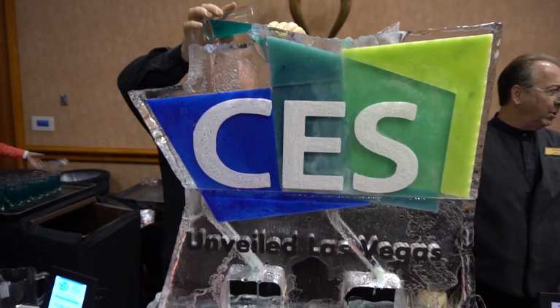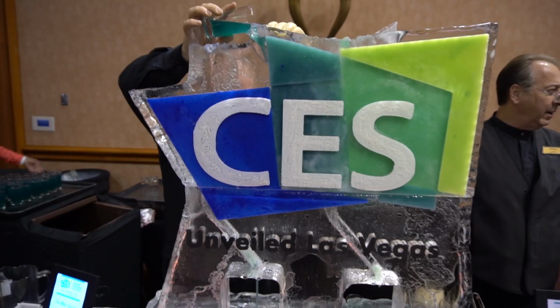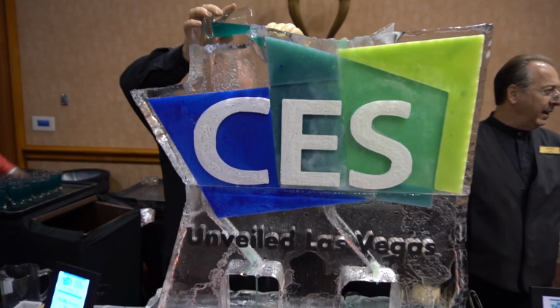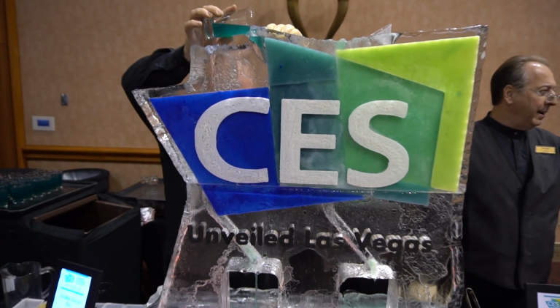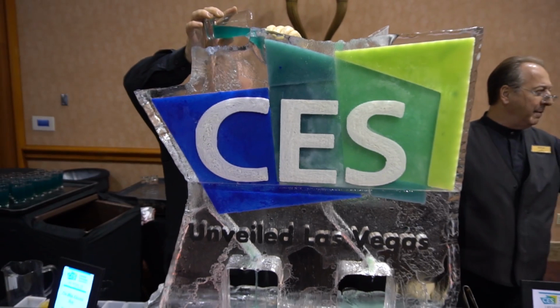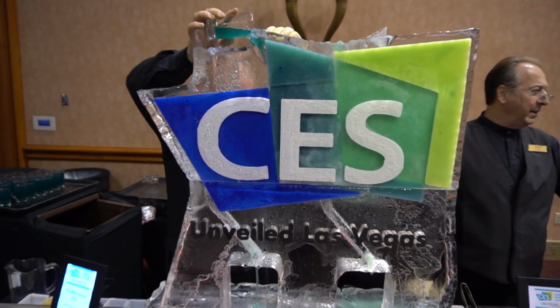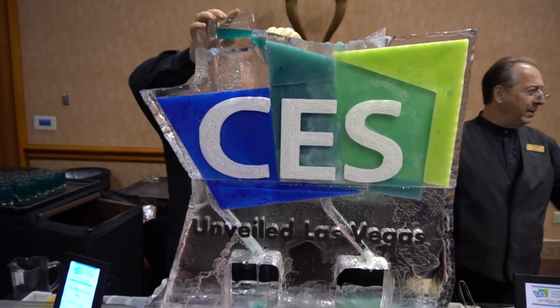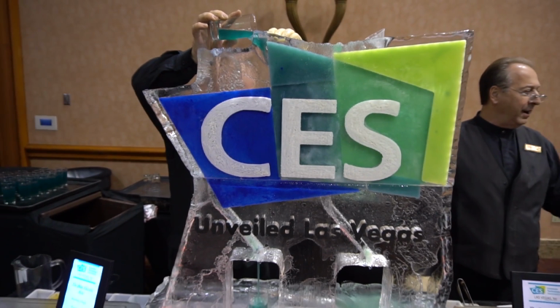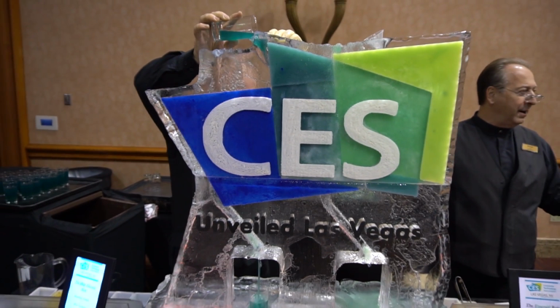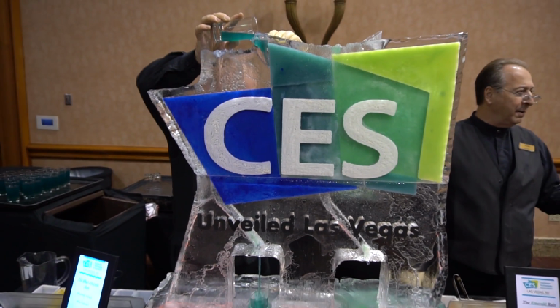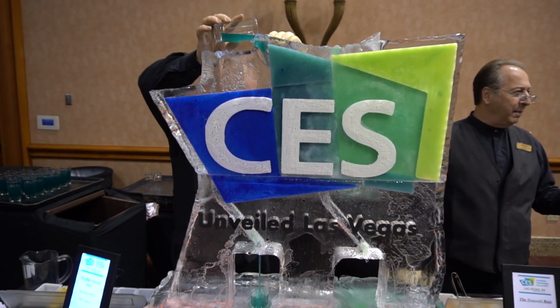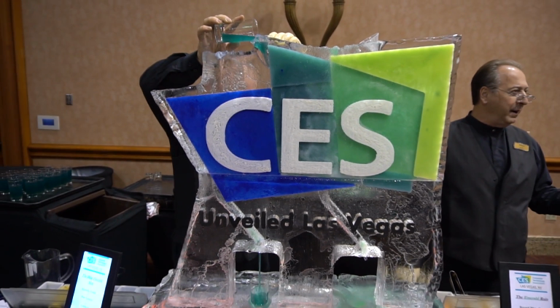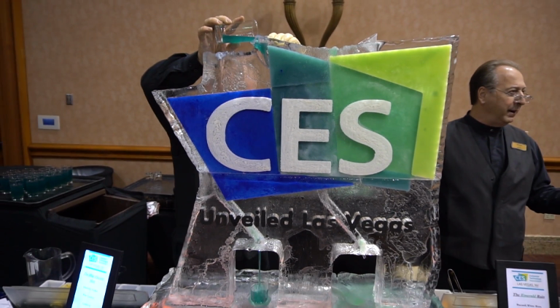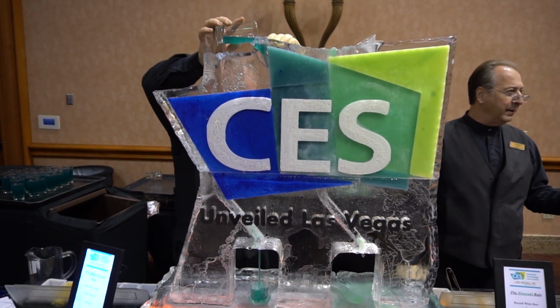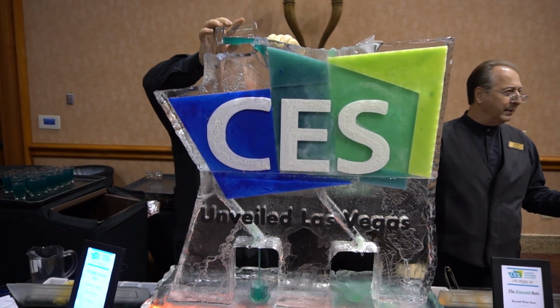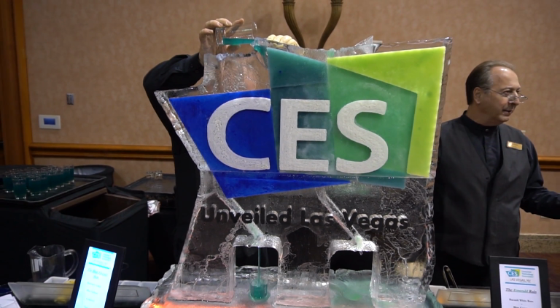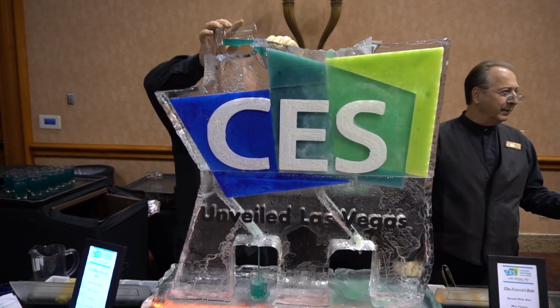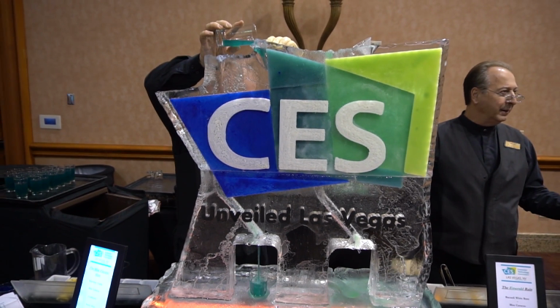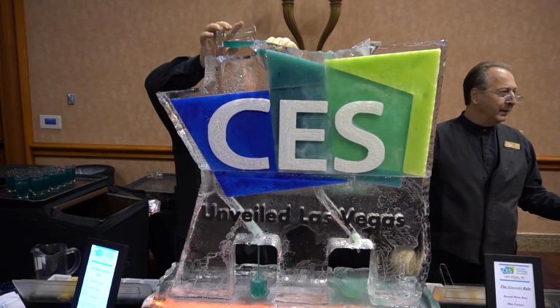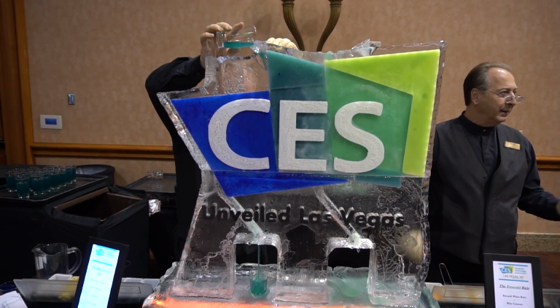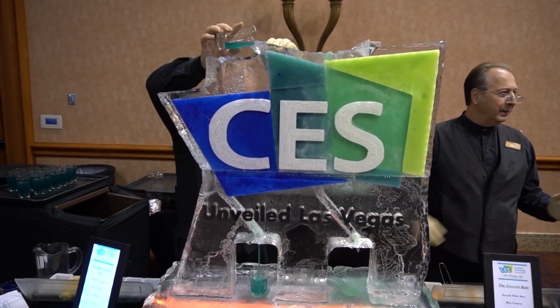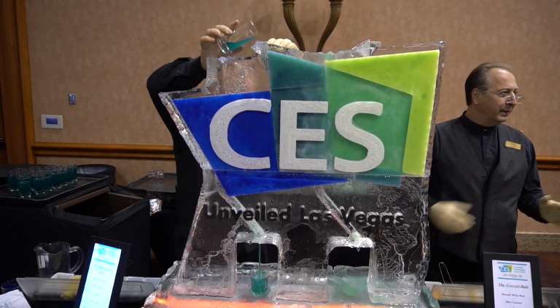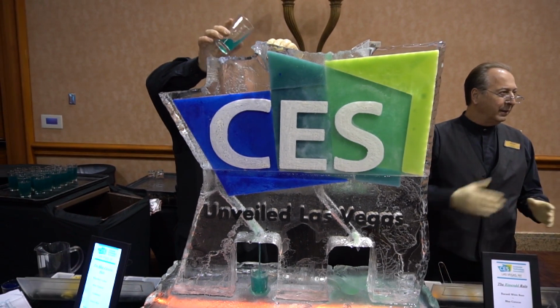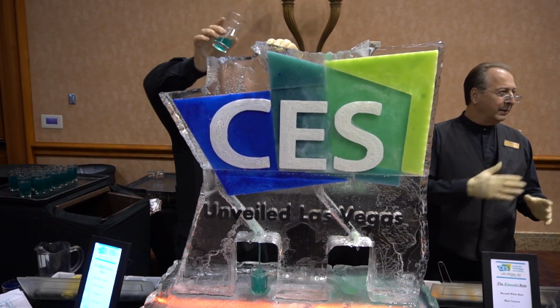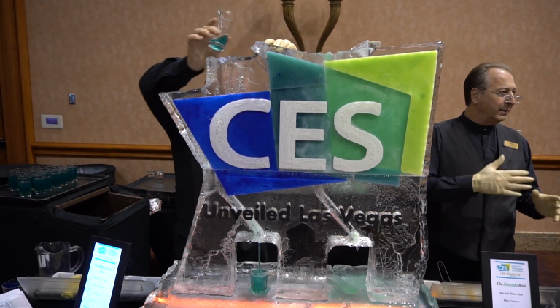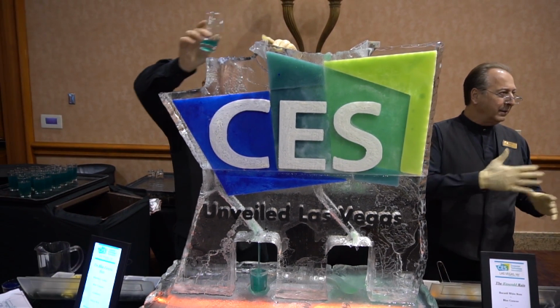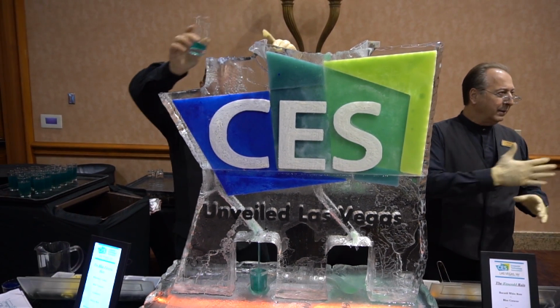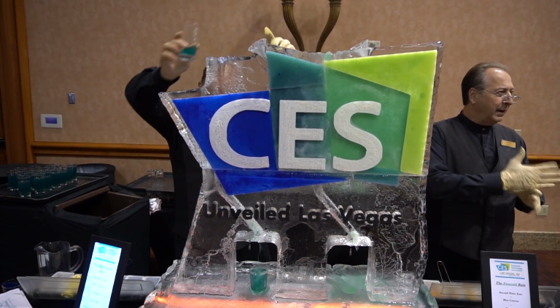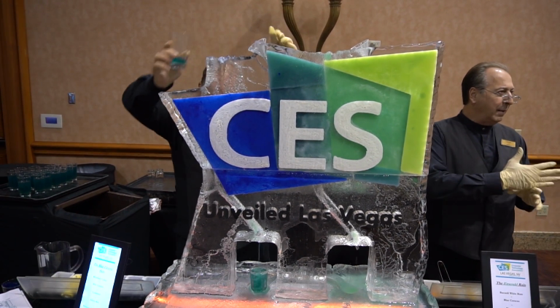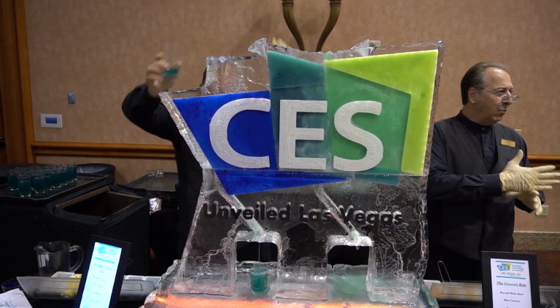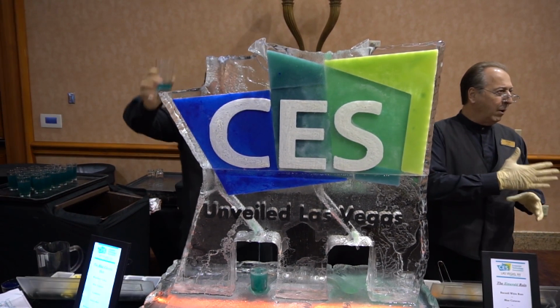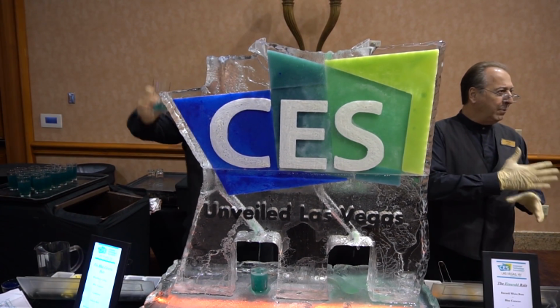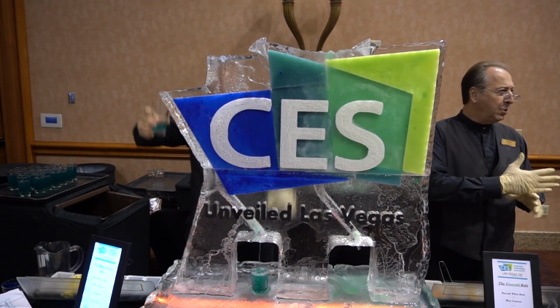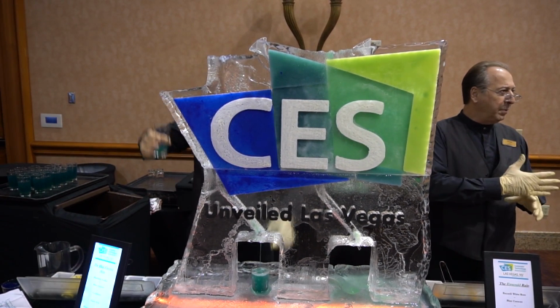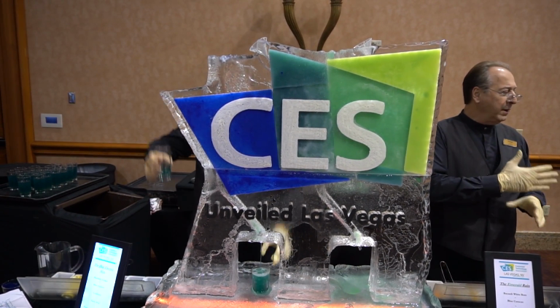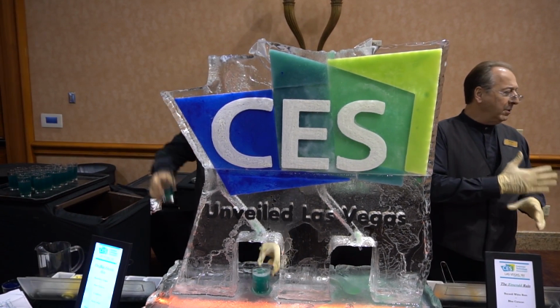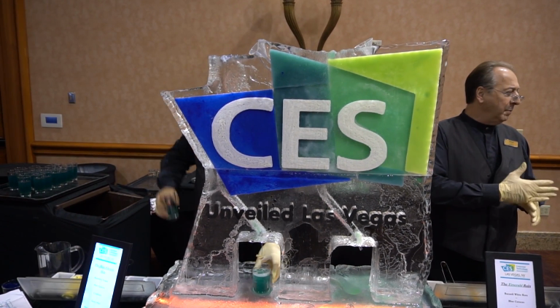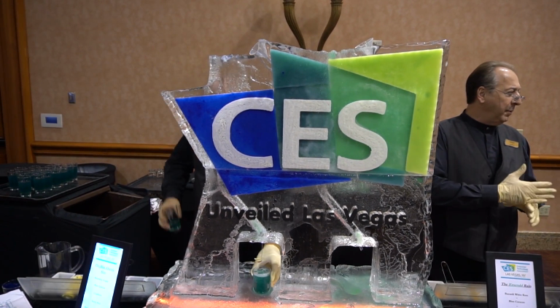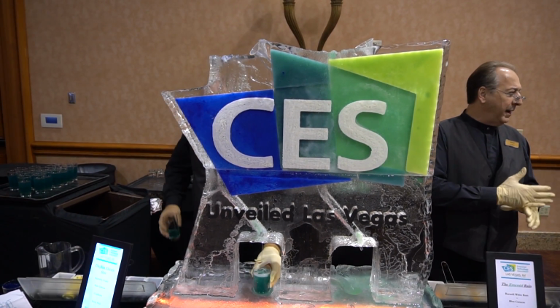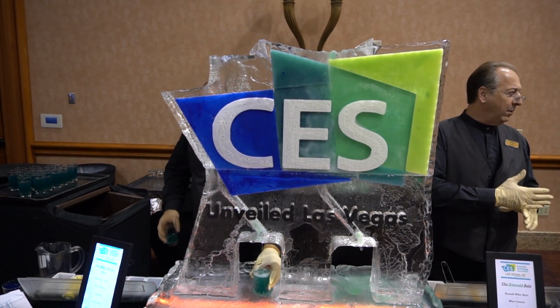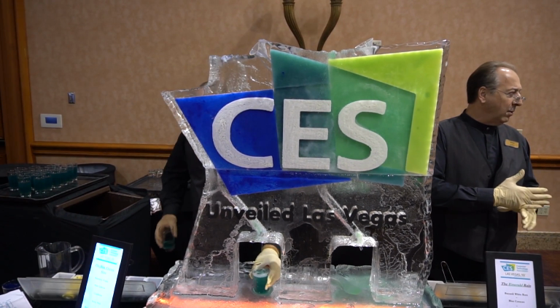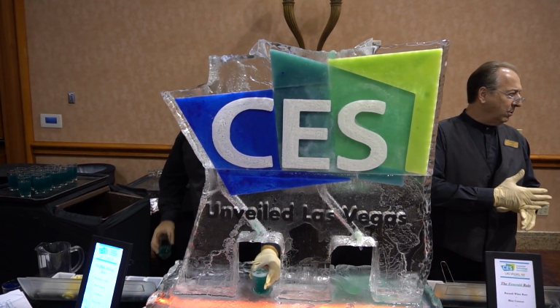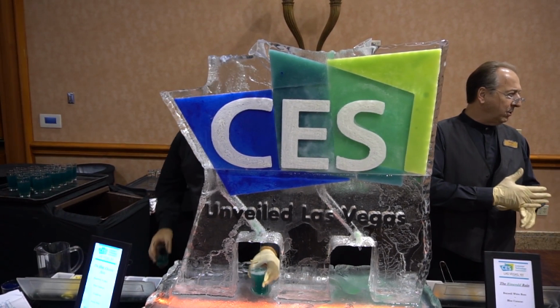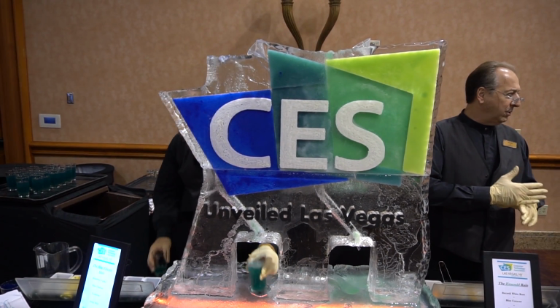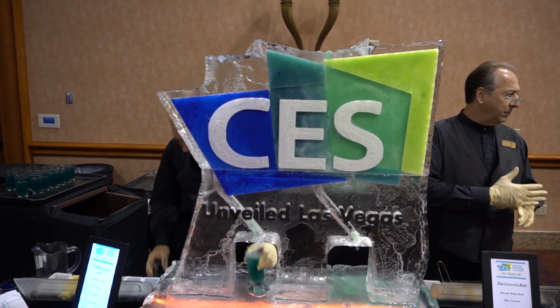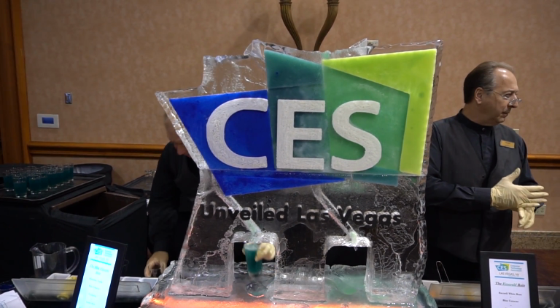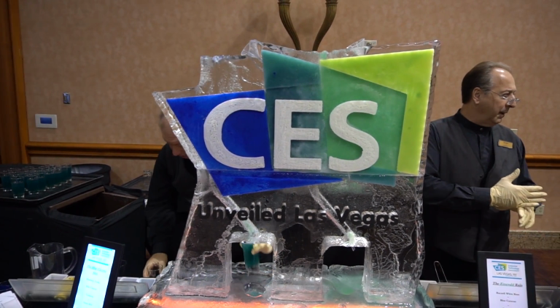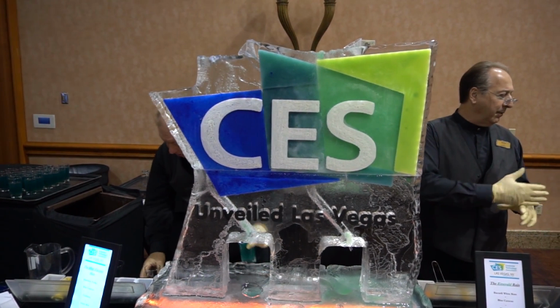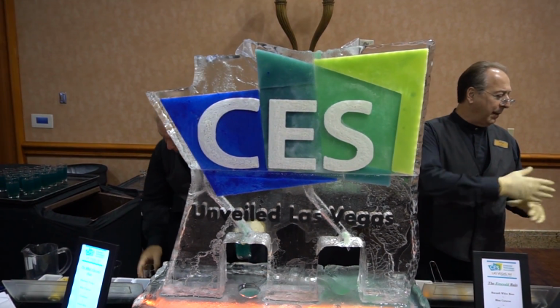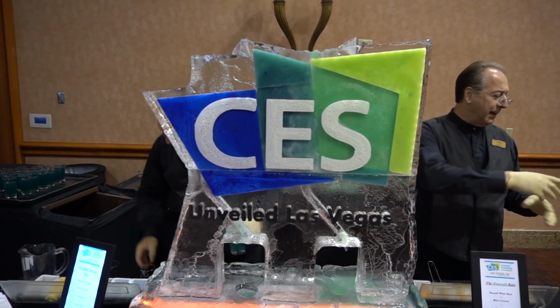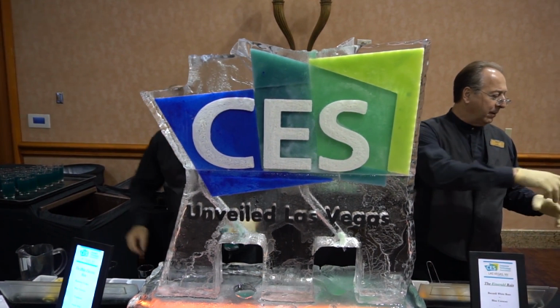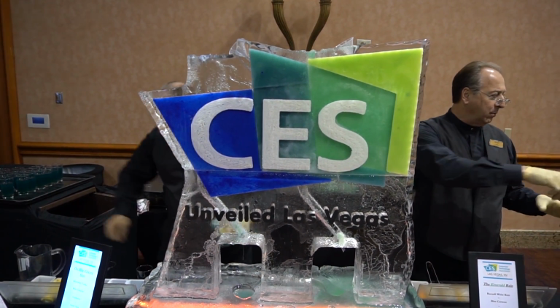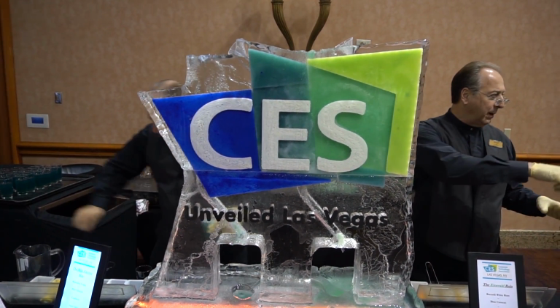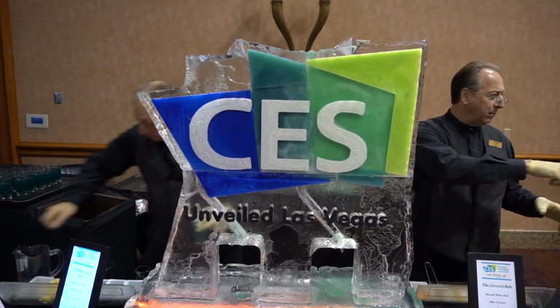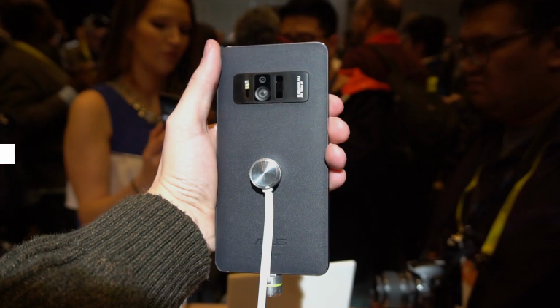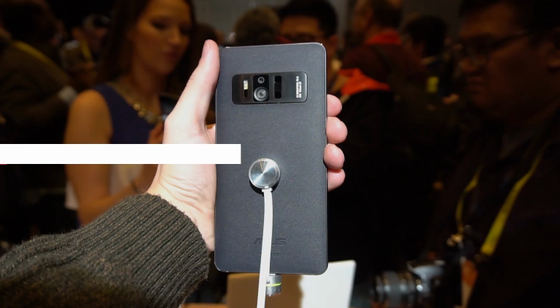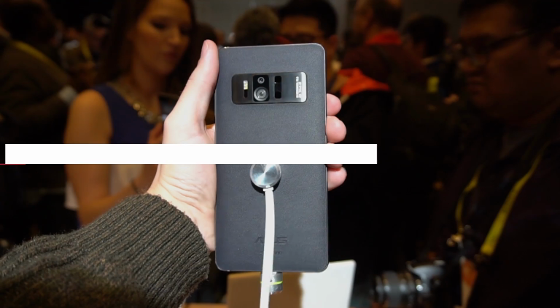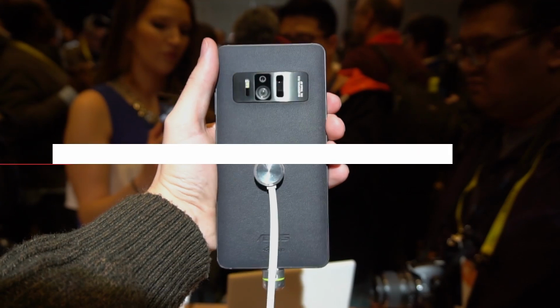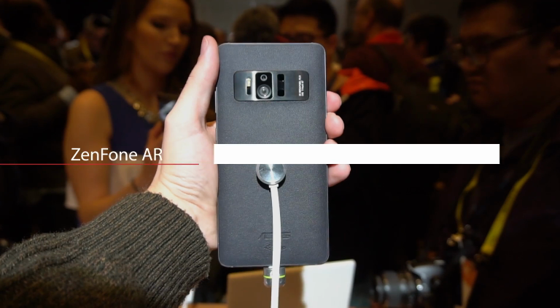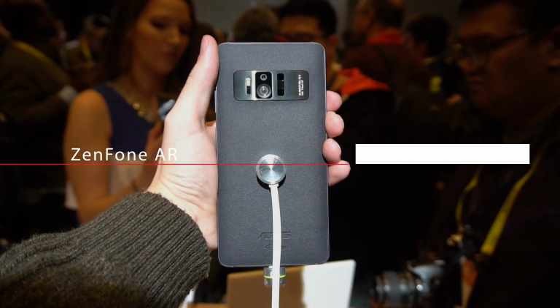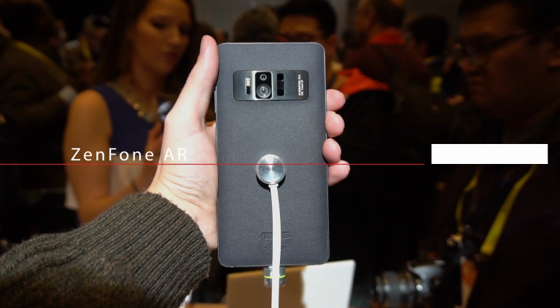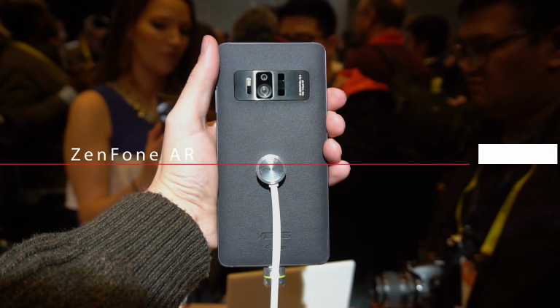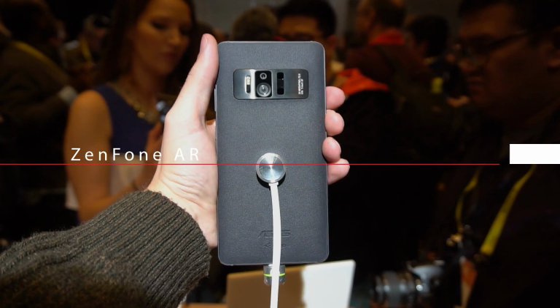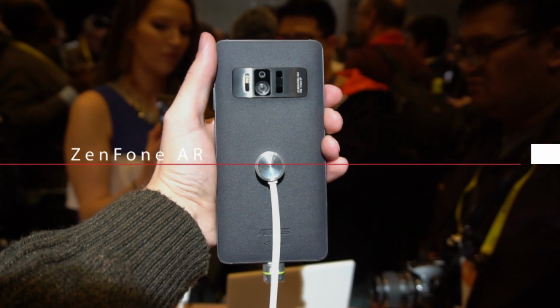Hey everyone, this is David with Android Police, and we're here at CES 2017 checking out the latest from ASUS.